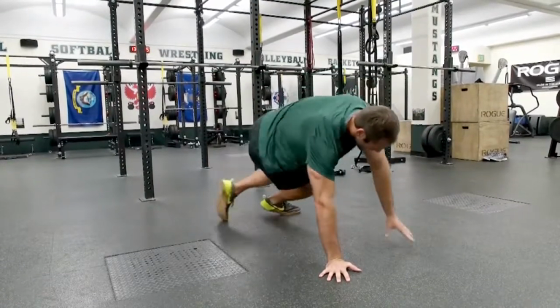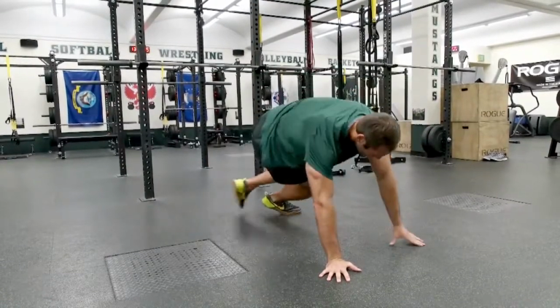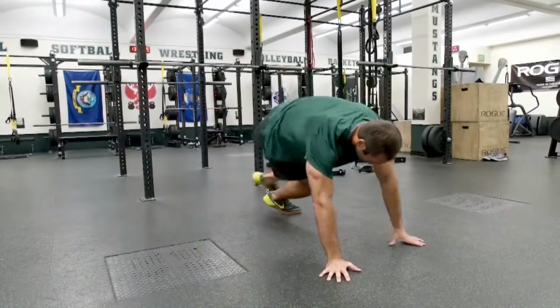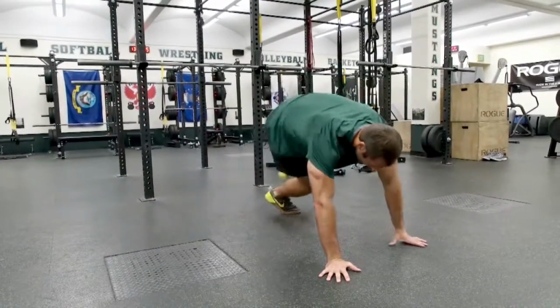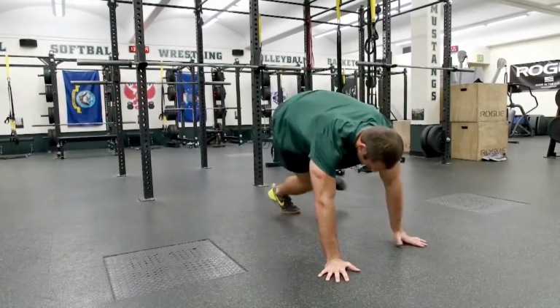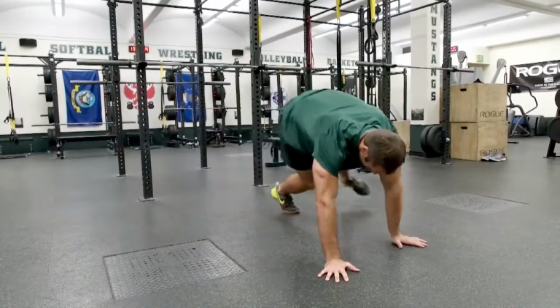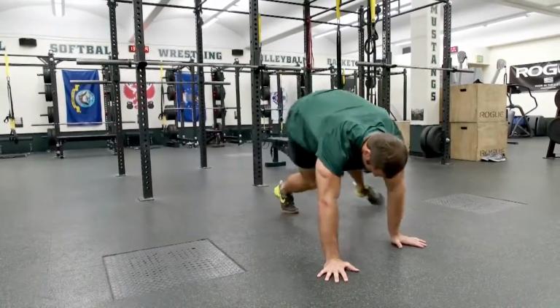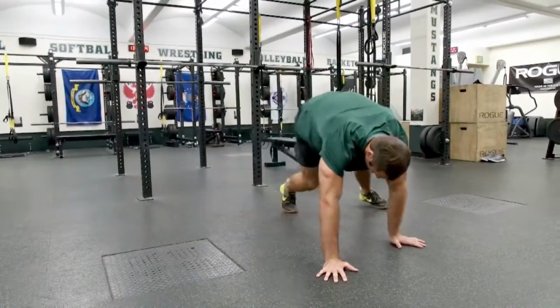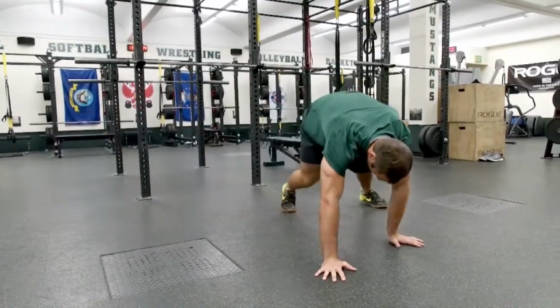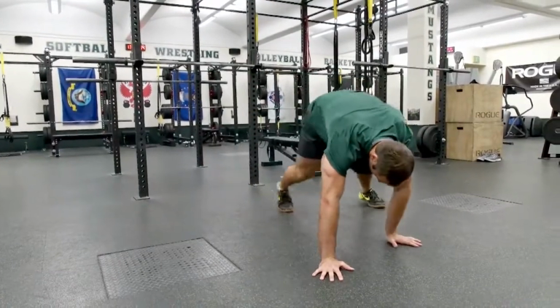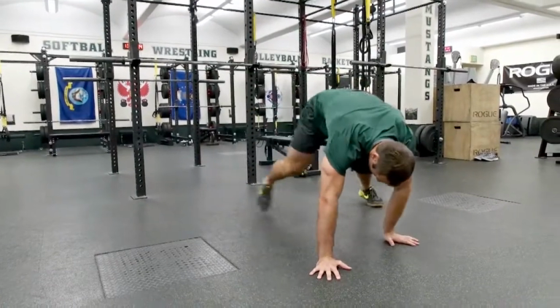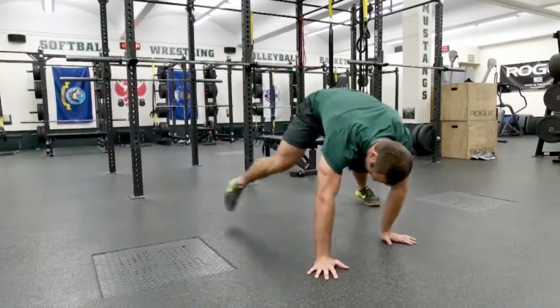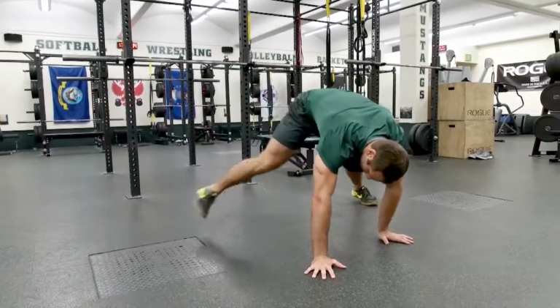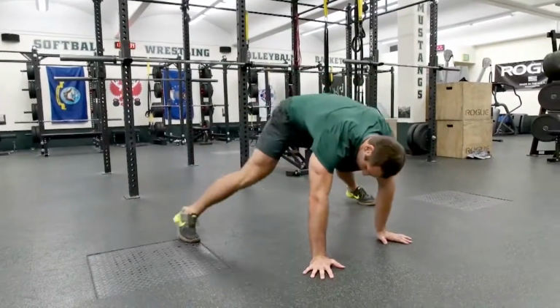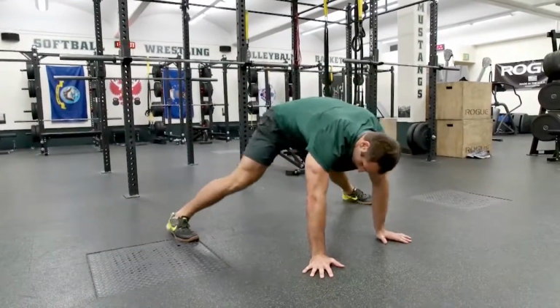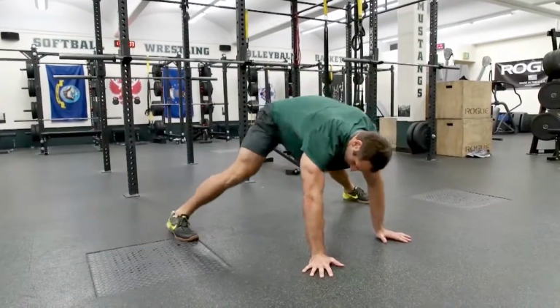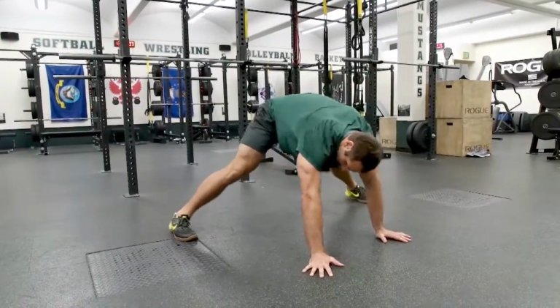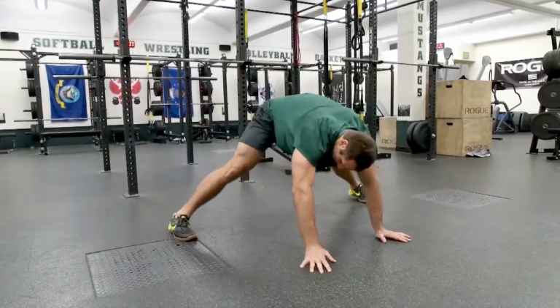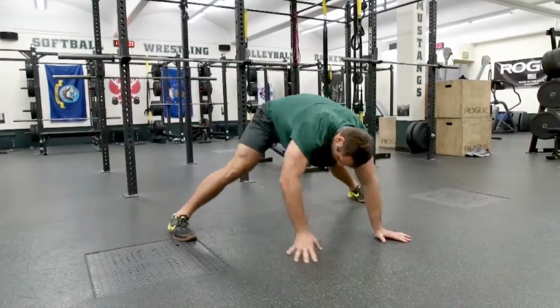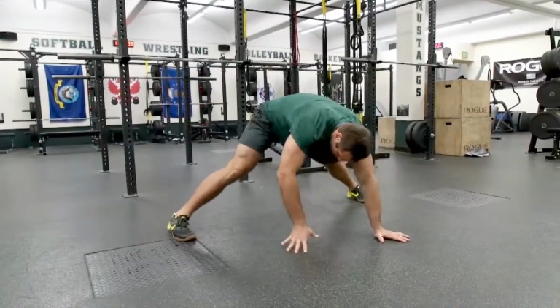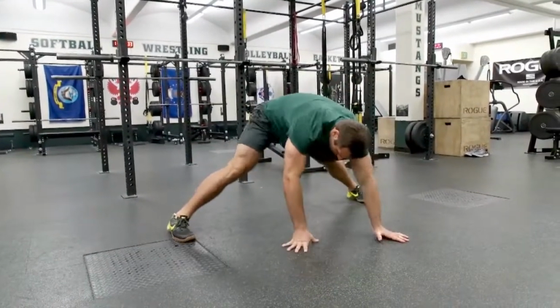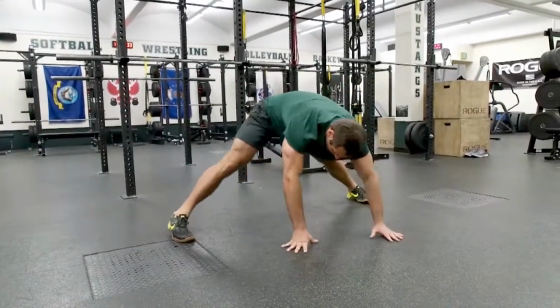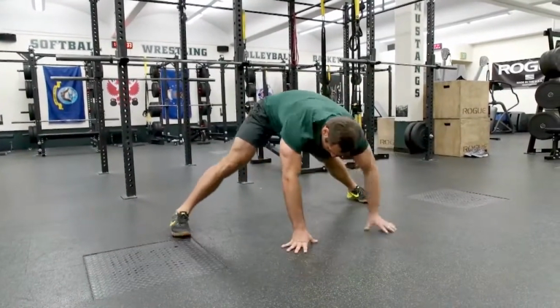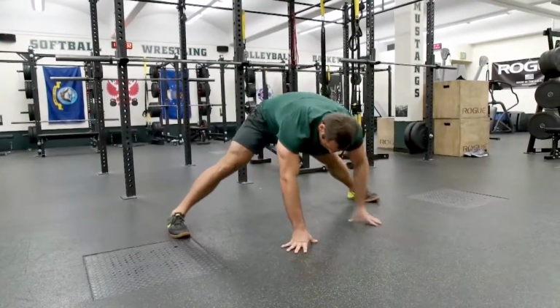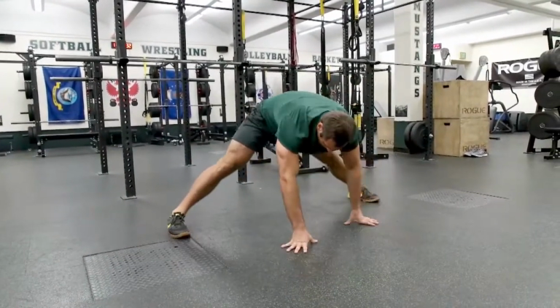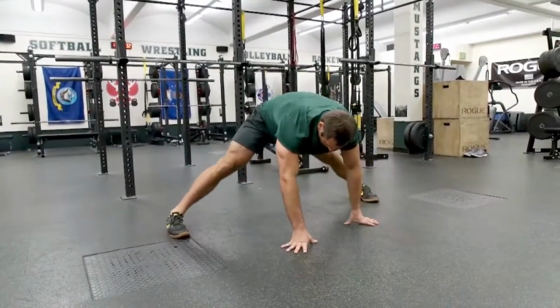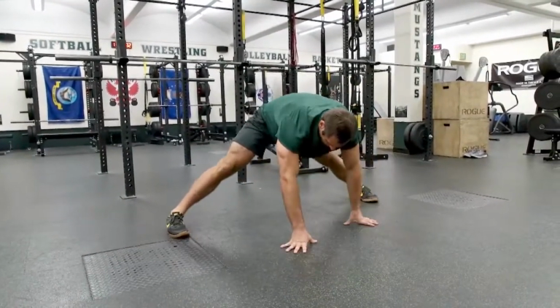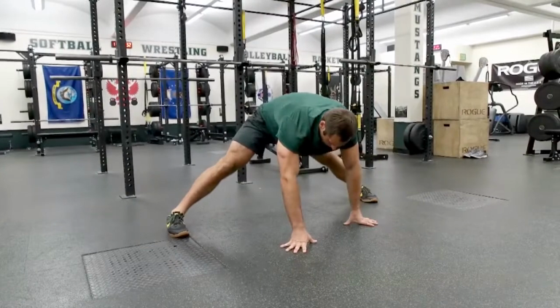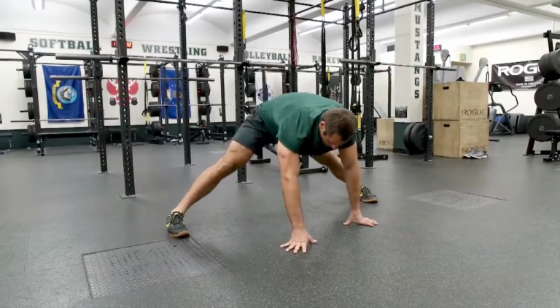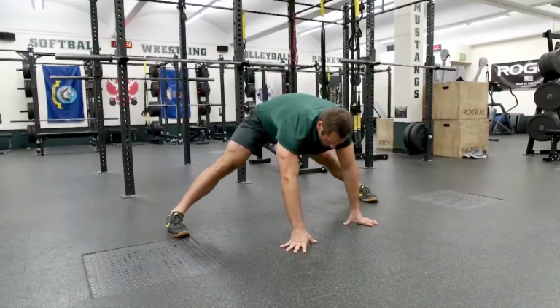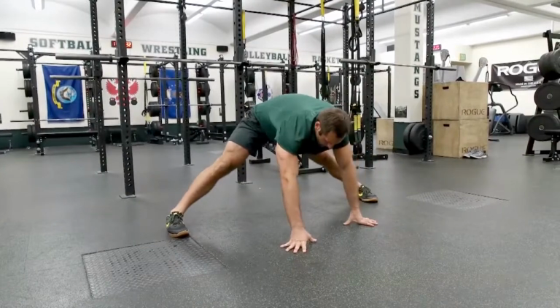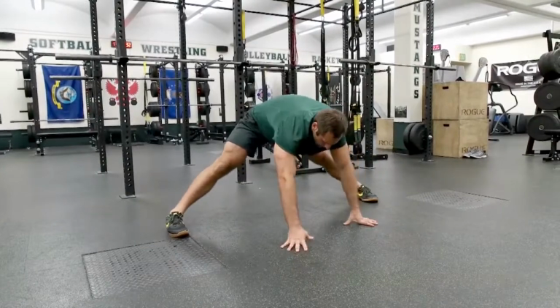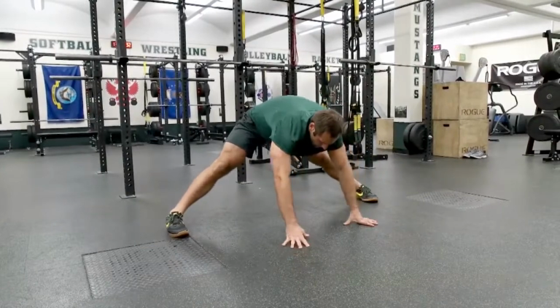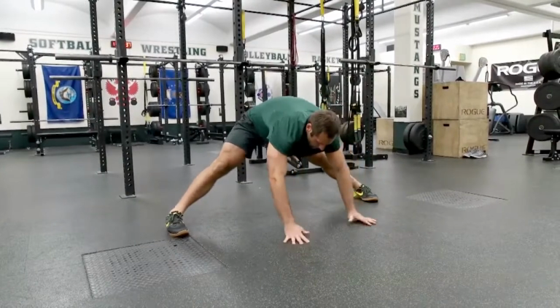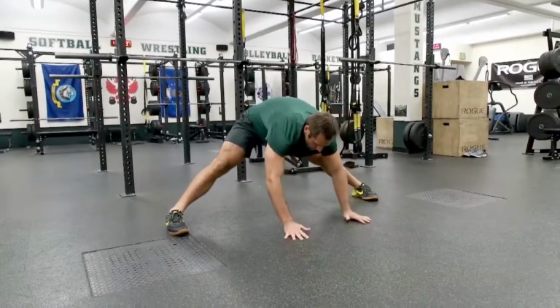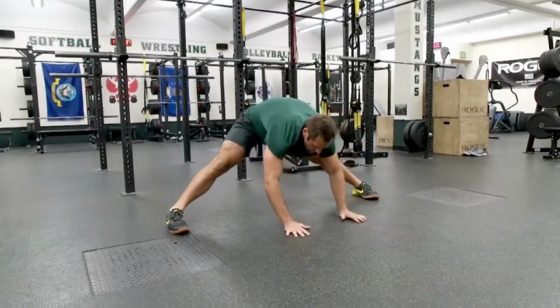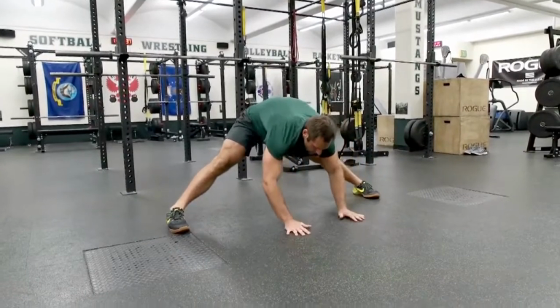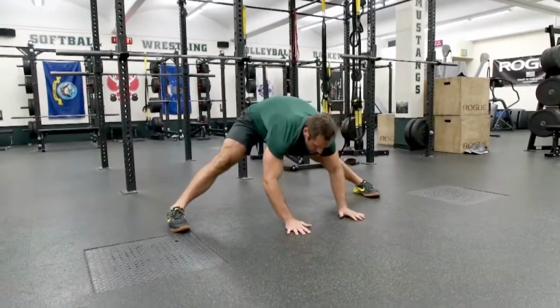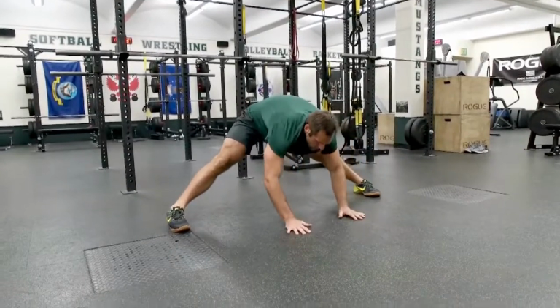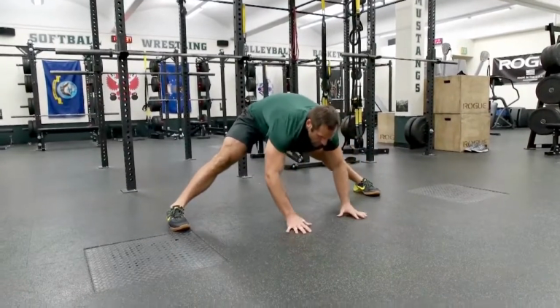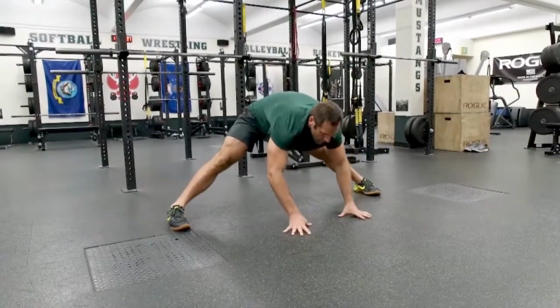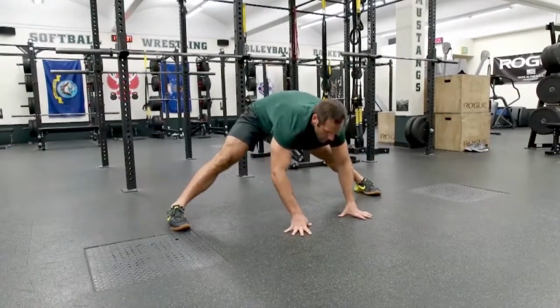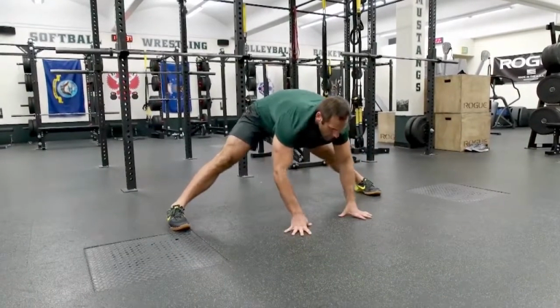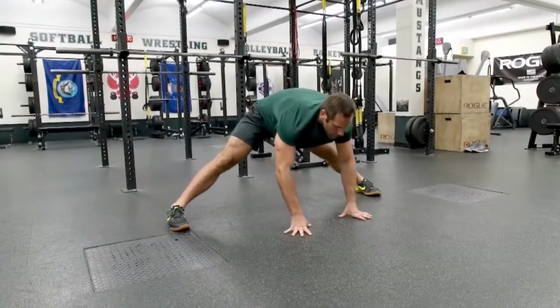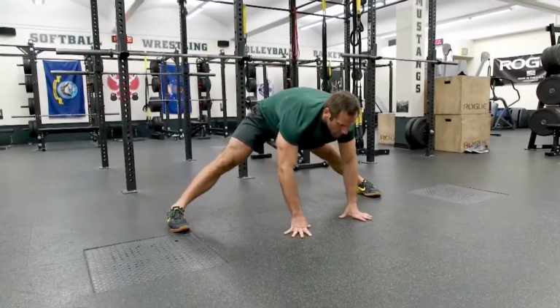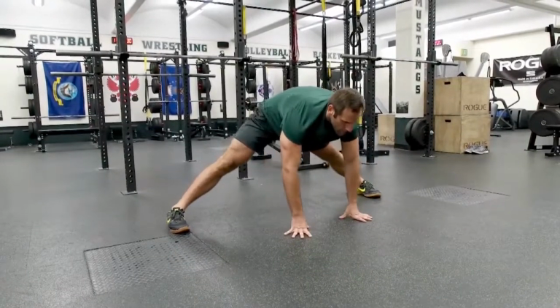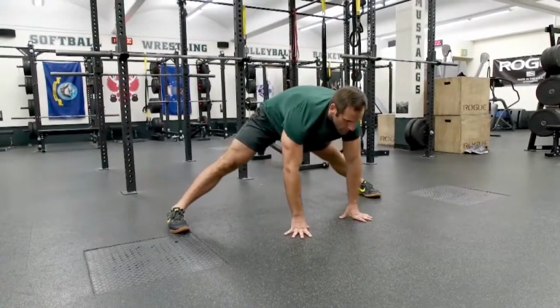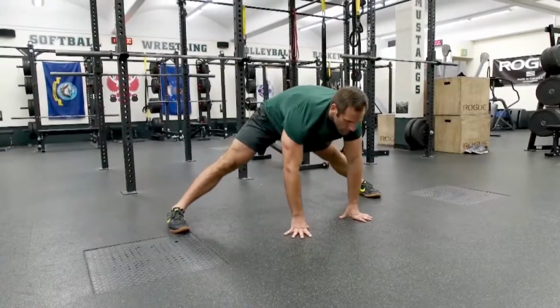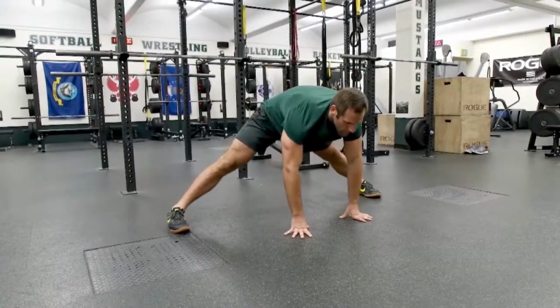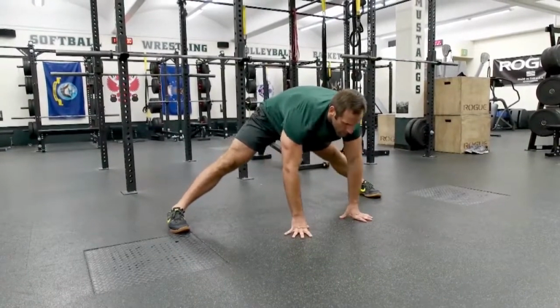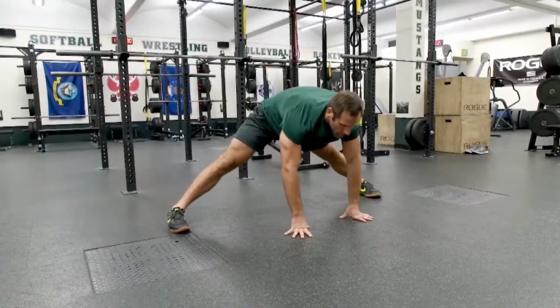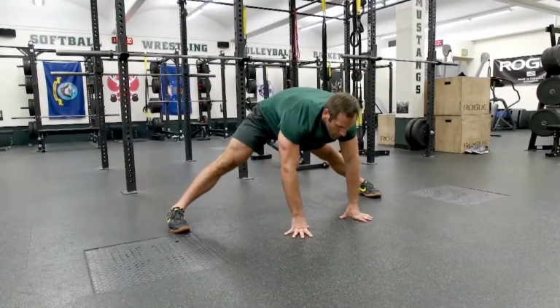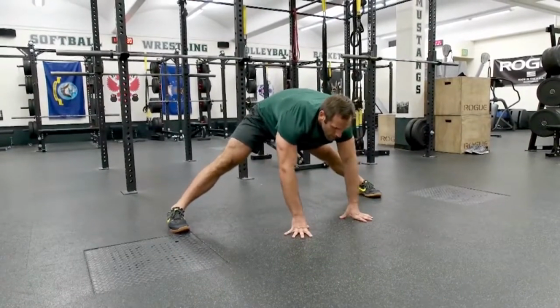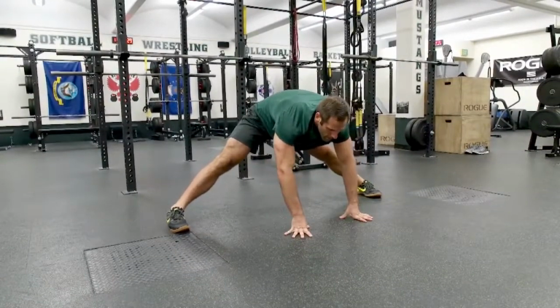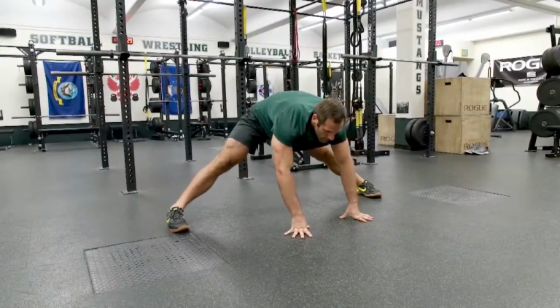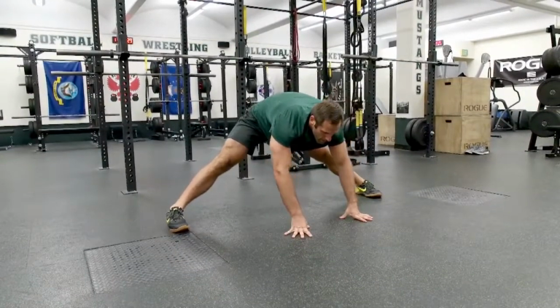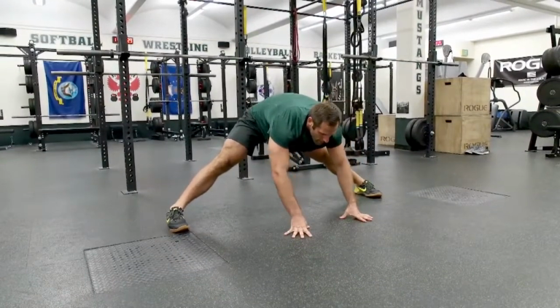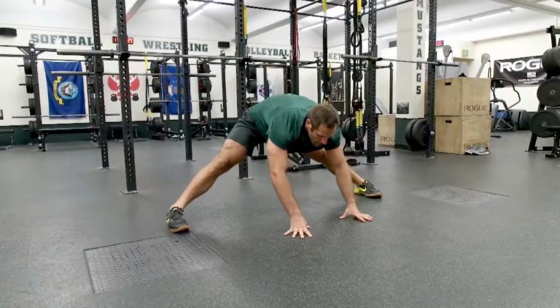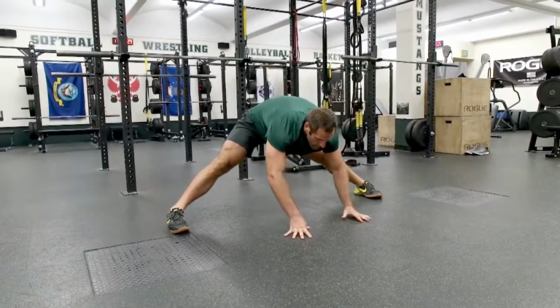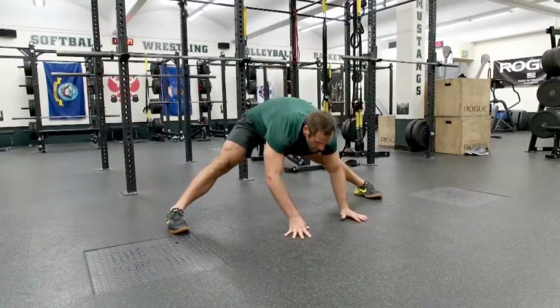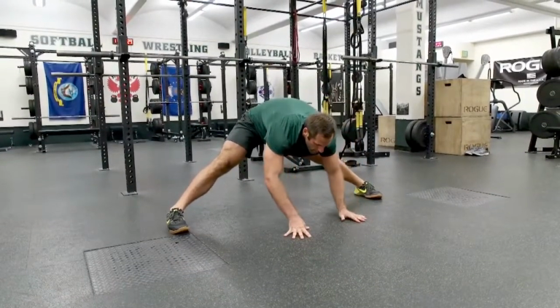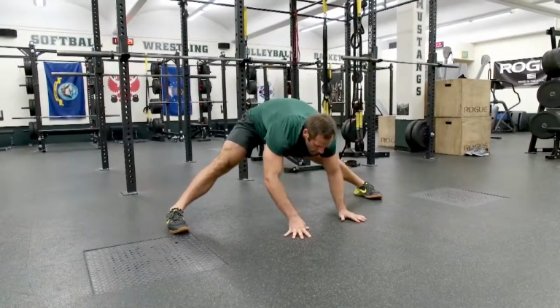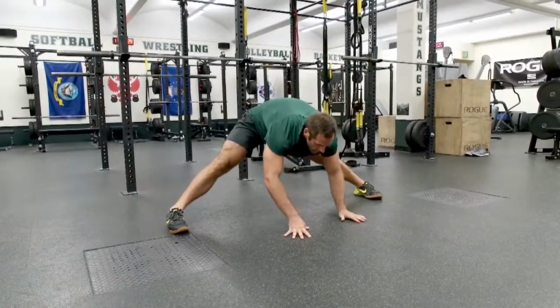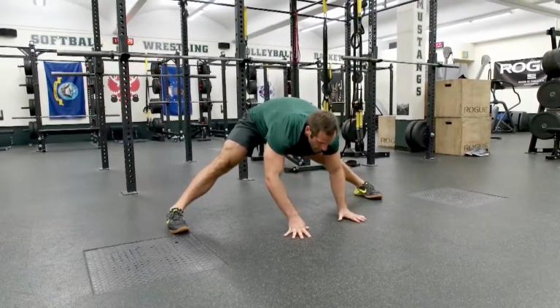Then he'll sweep back through. His feet will go very wide now. We're going to push back — kind of a downward dog into the hamstring stretch, pushing back three times.